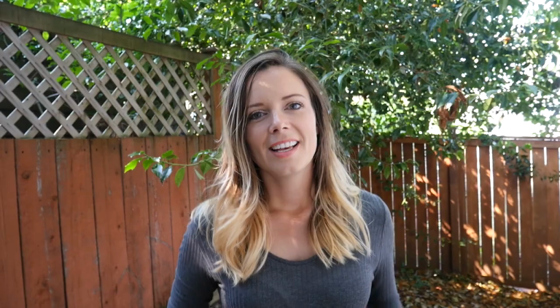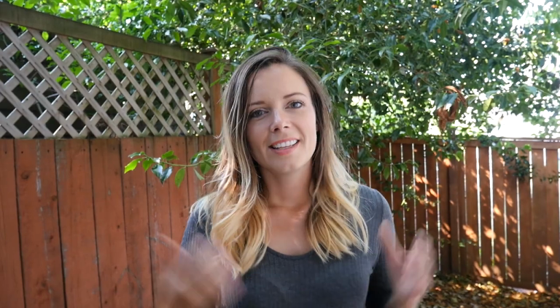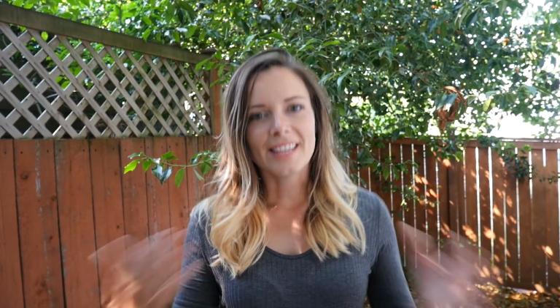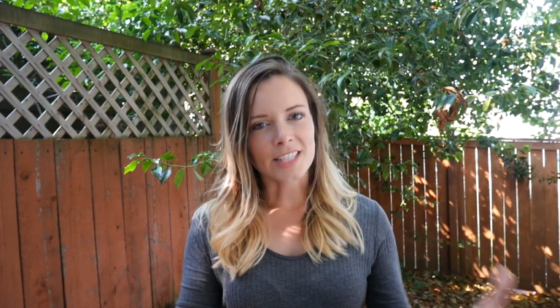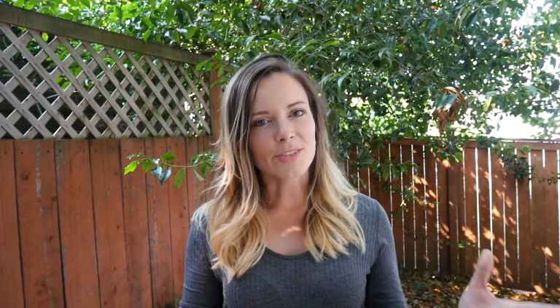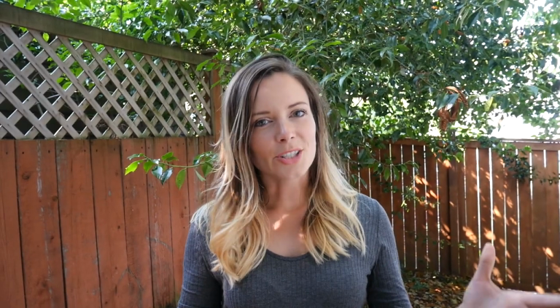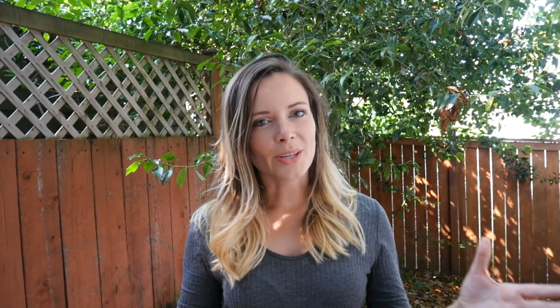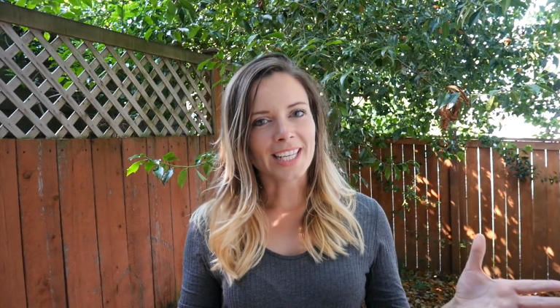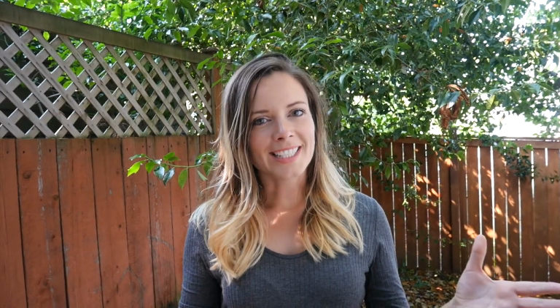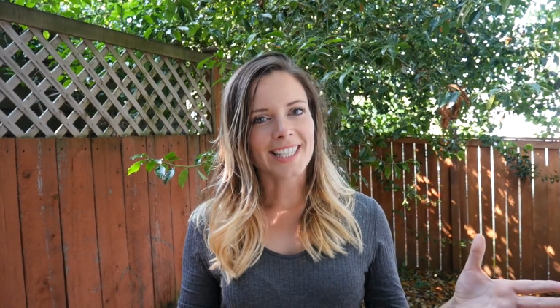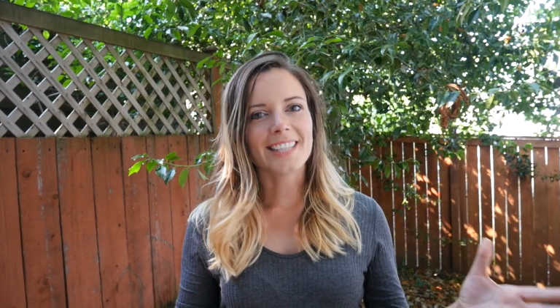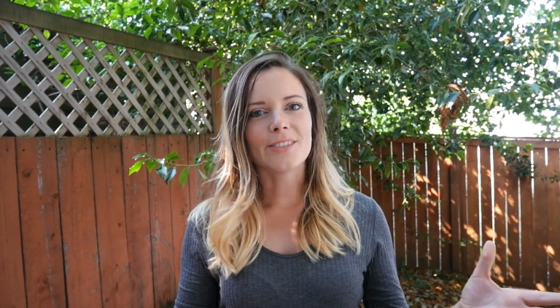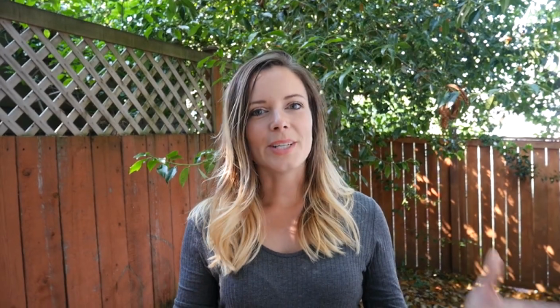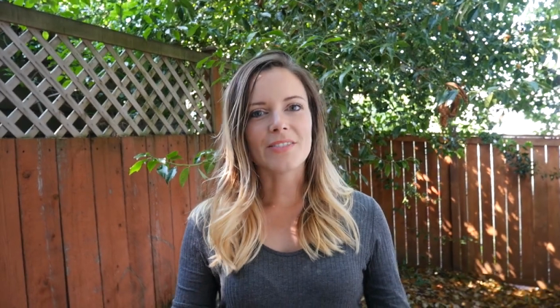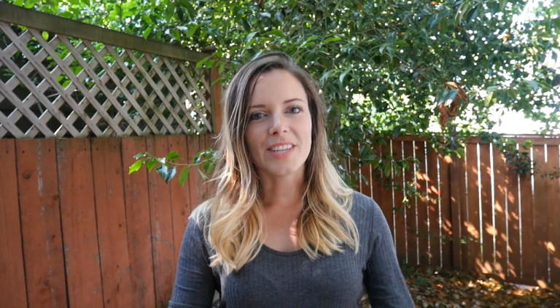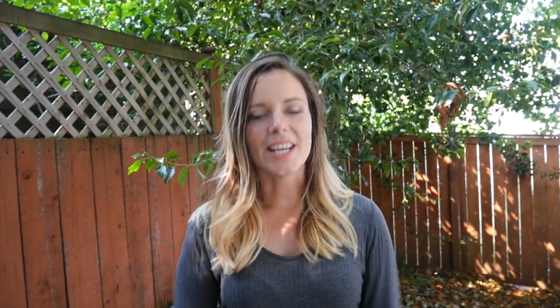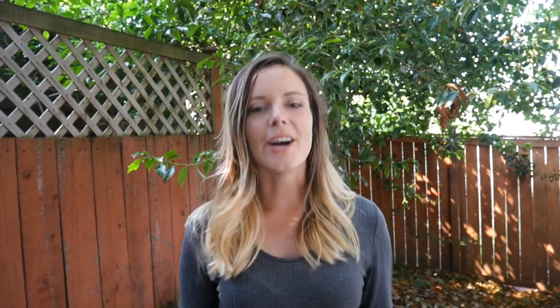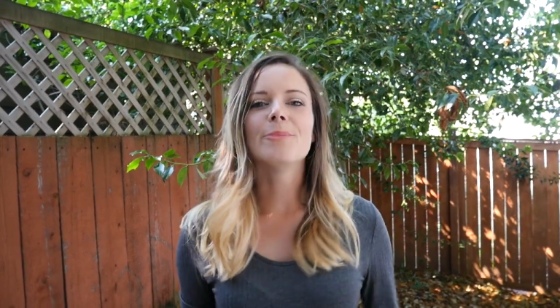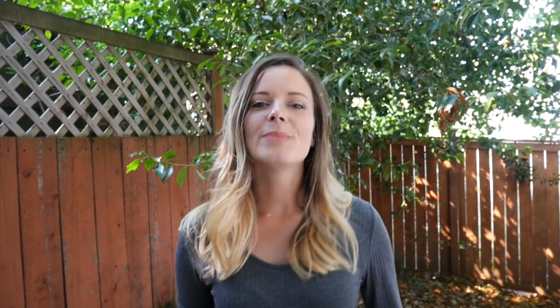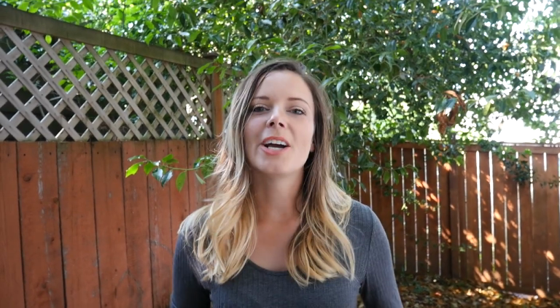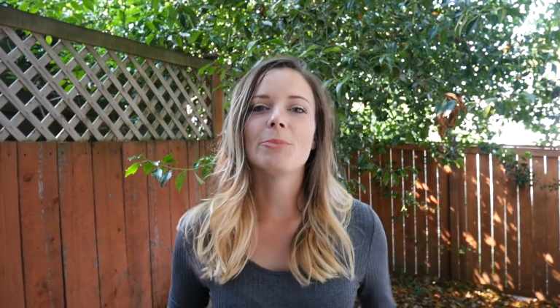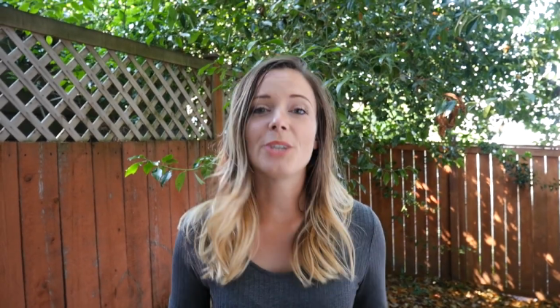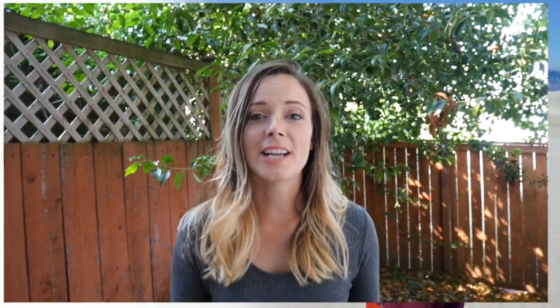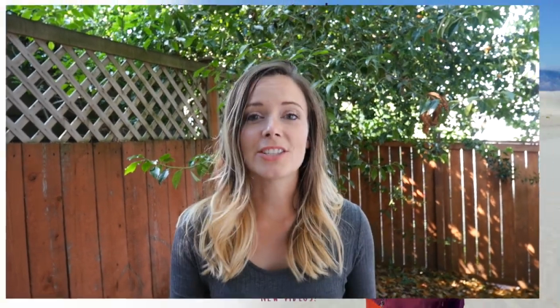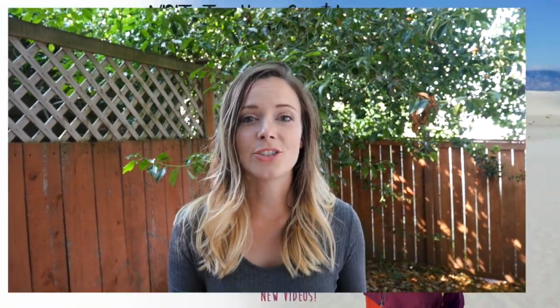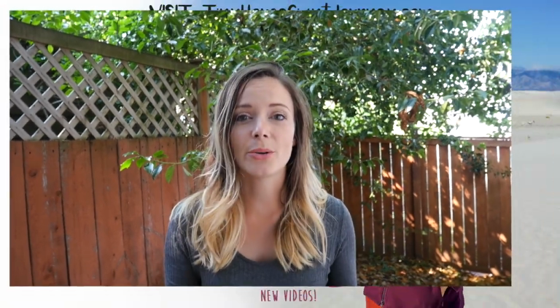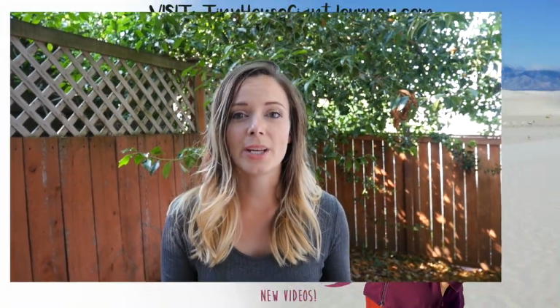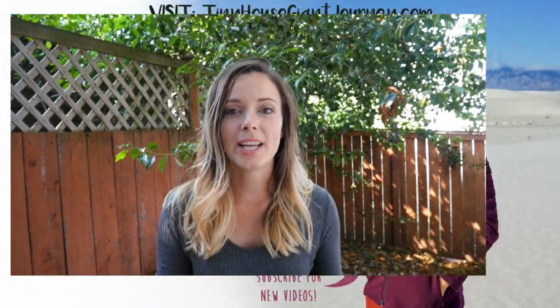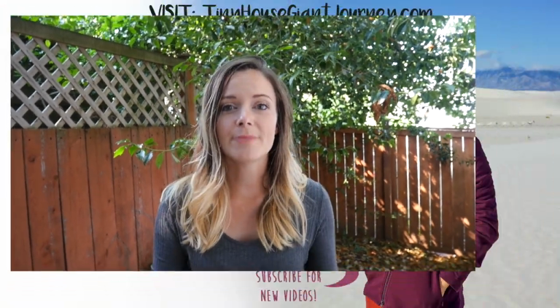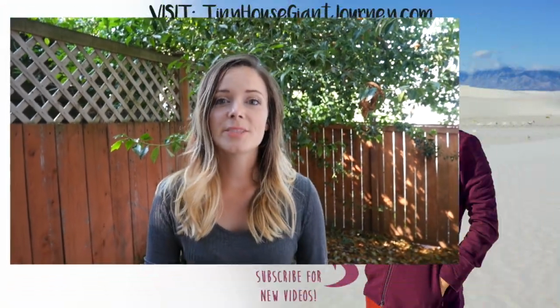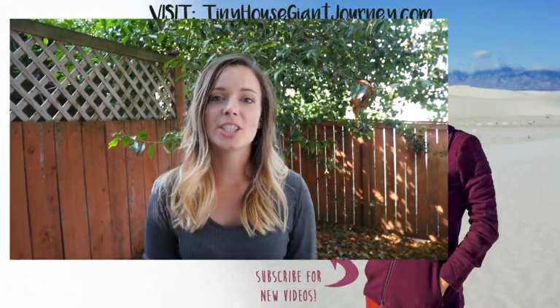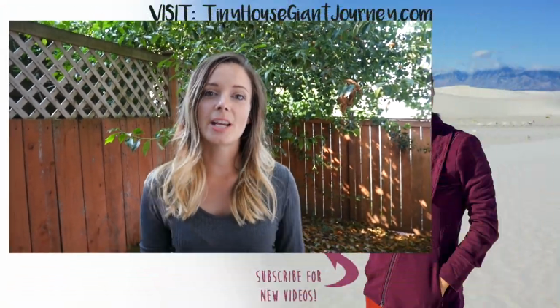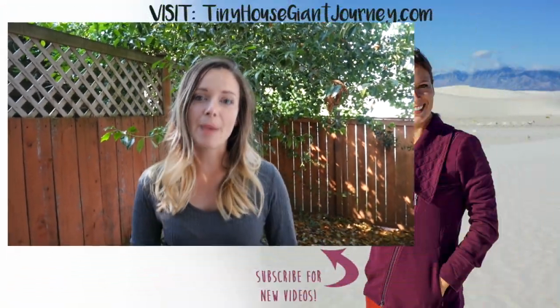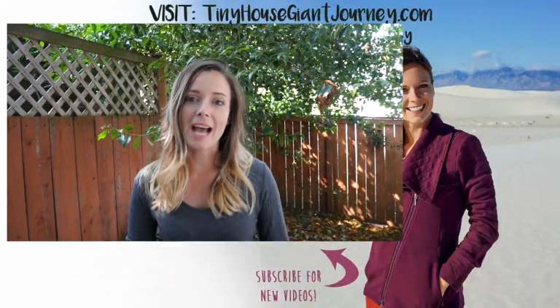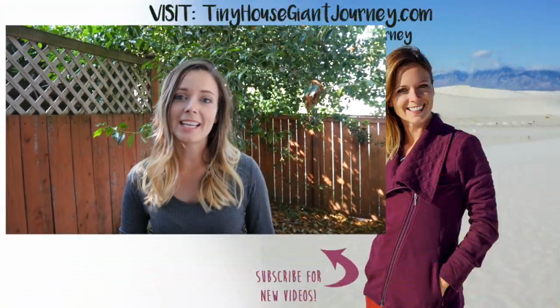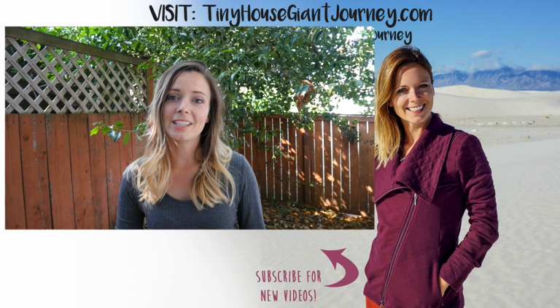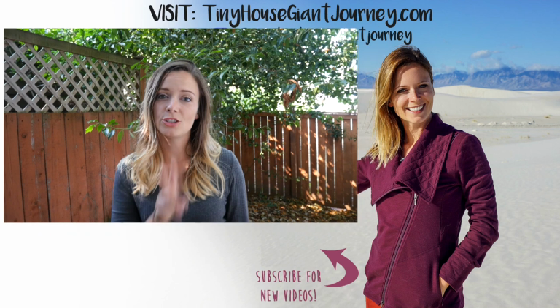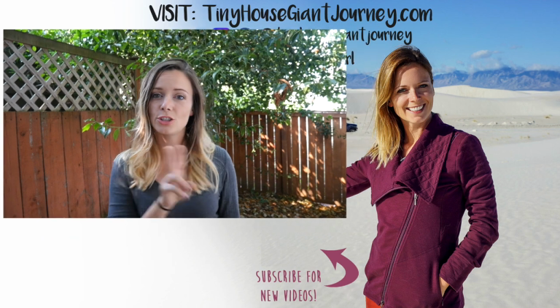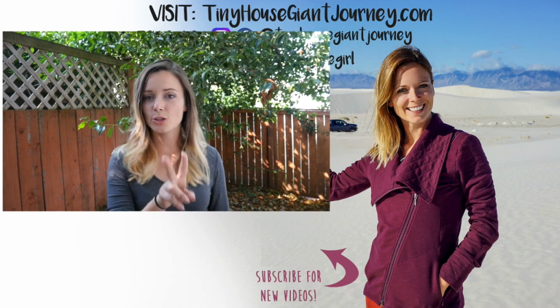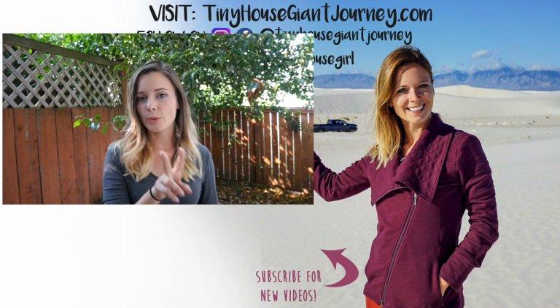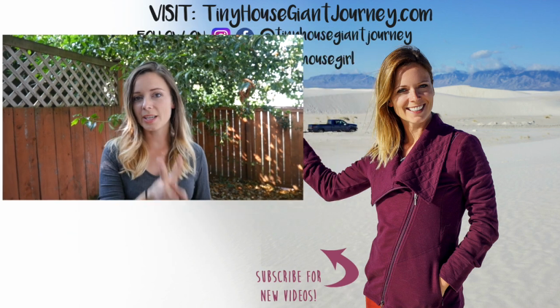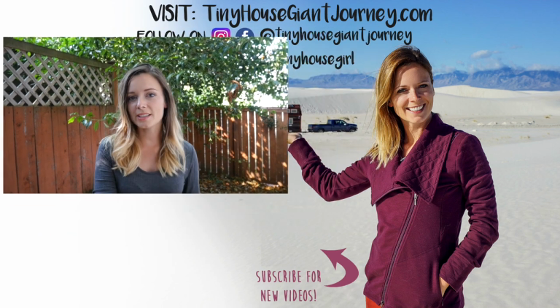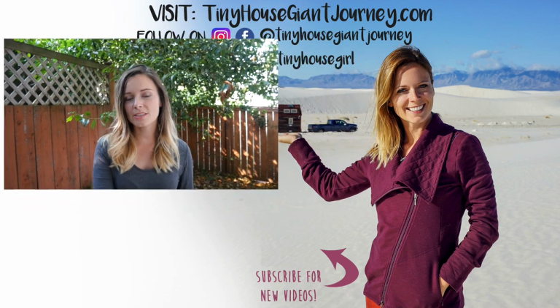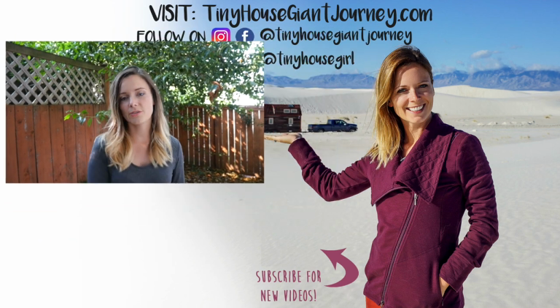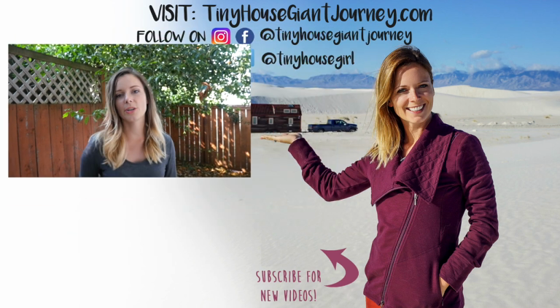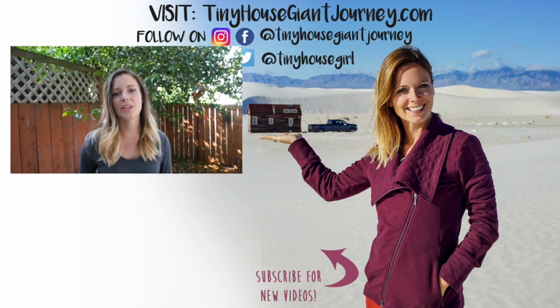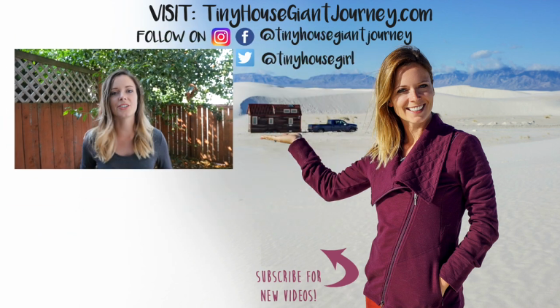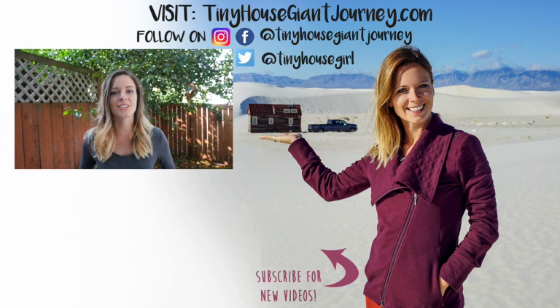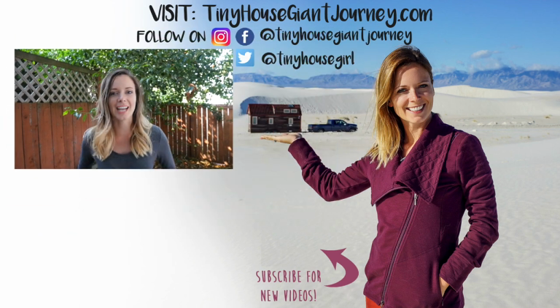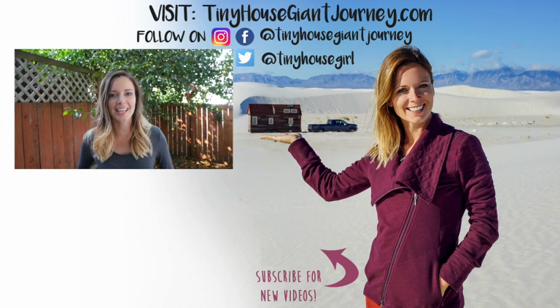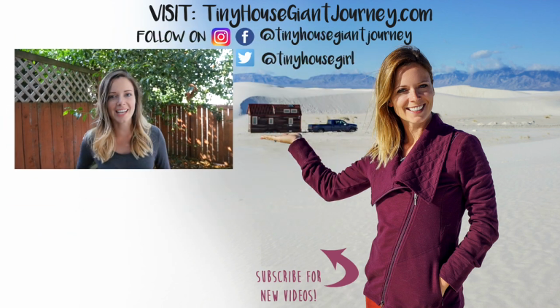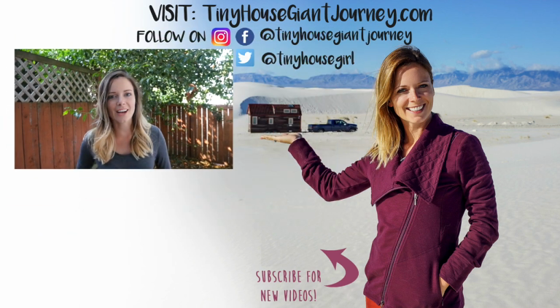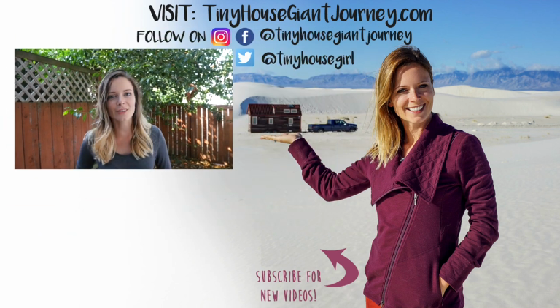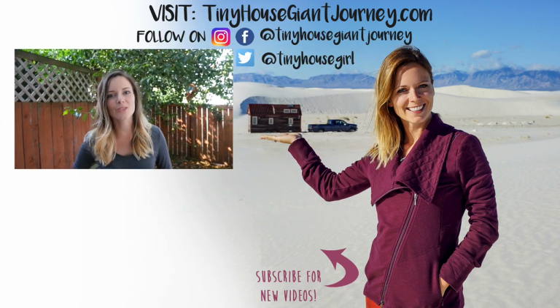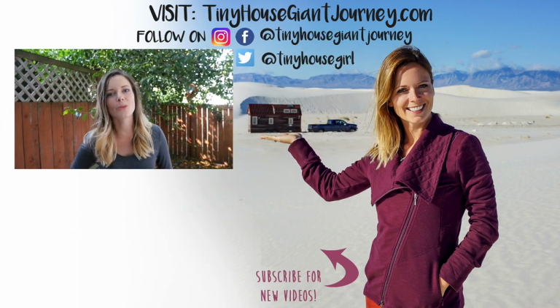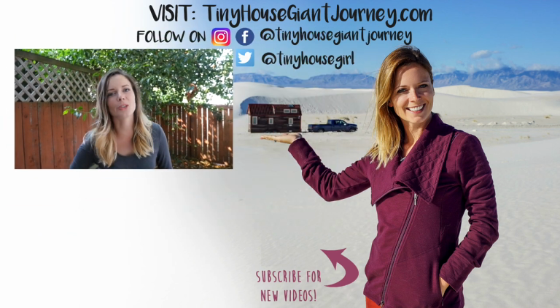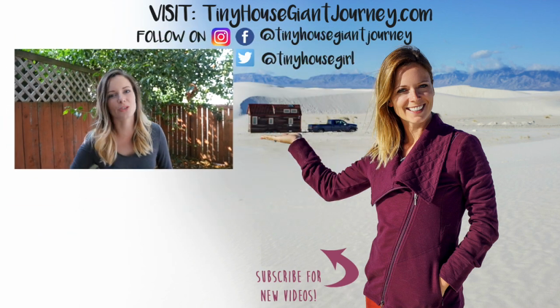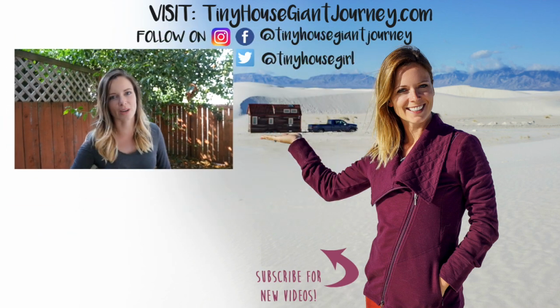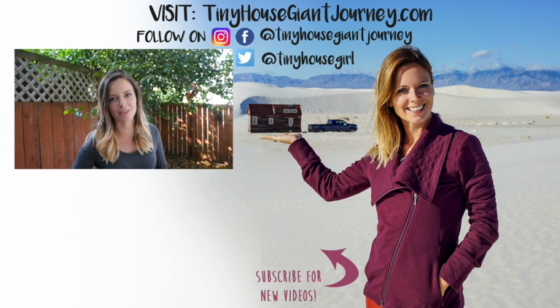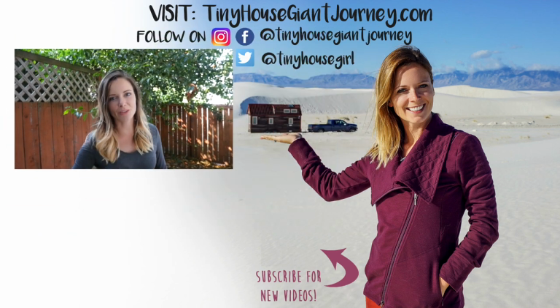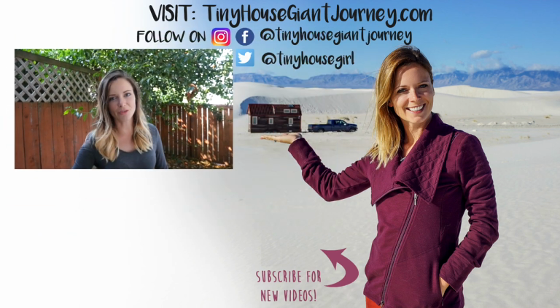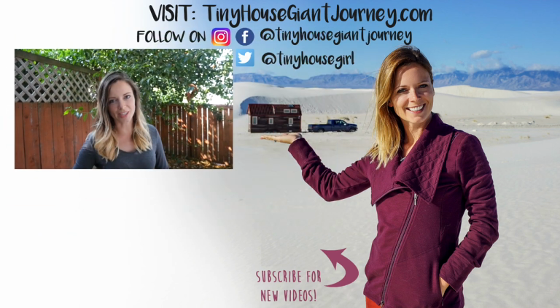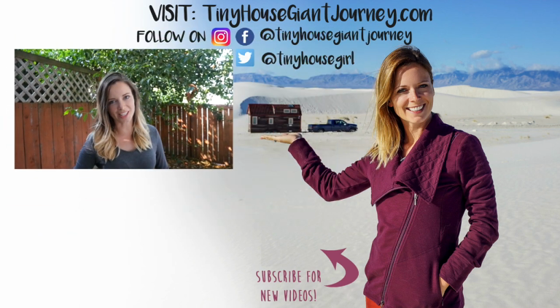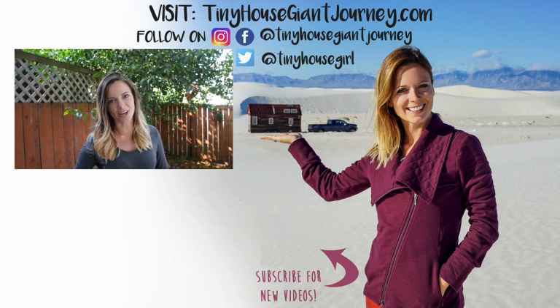Thanks for tuning into this week's video. I hope you guys enjoyed it. Check back in two weeks for another tiny house or travel video.